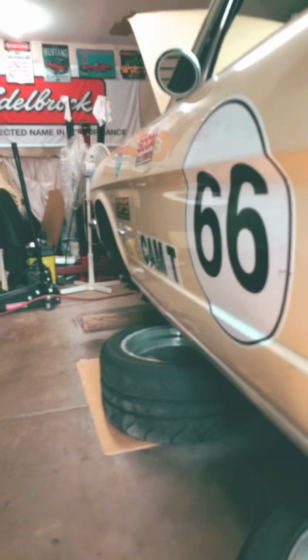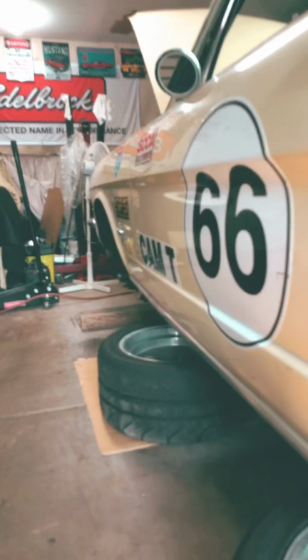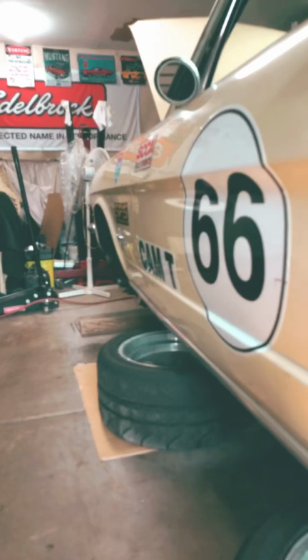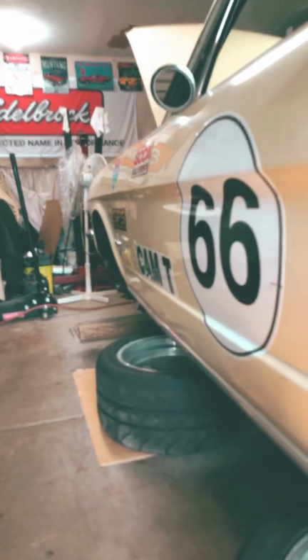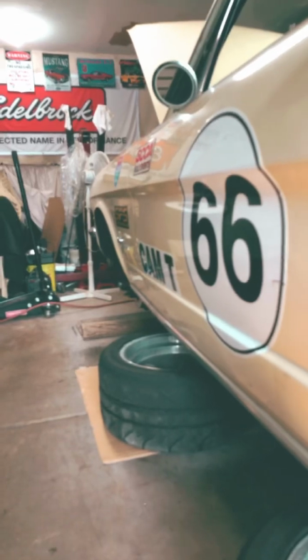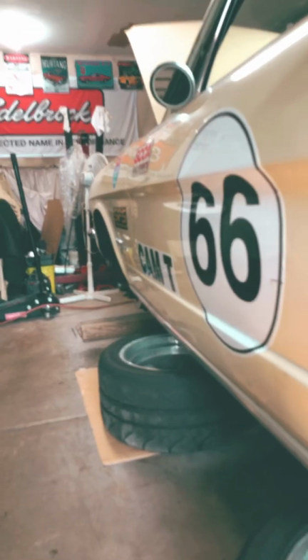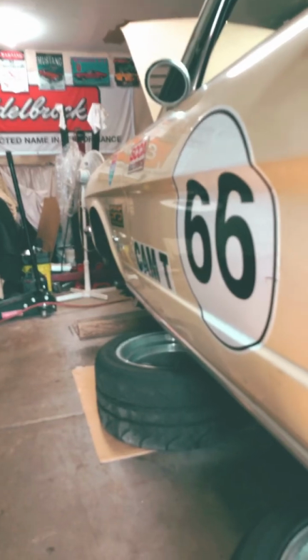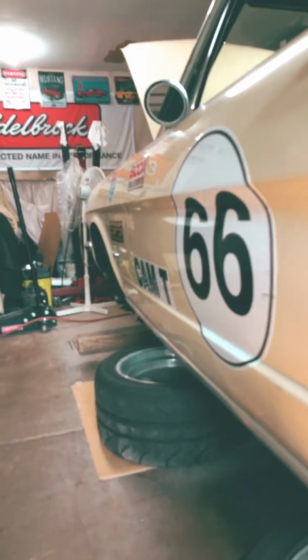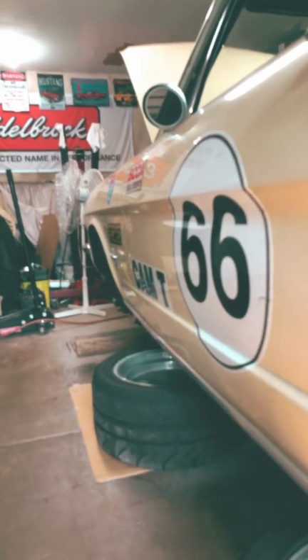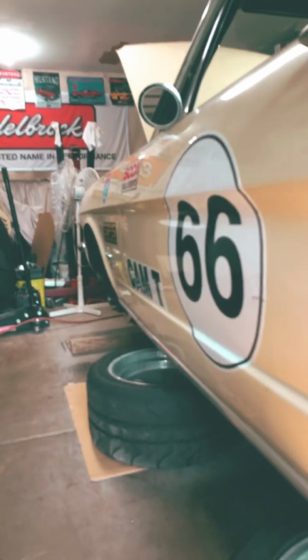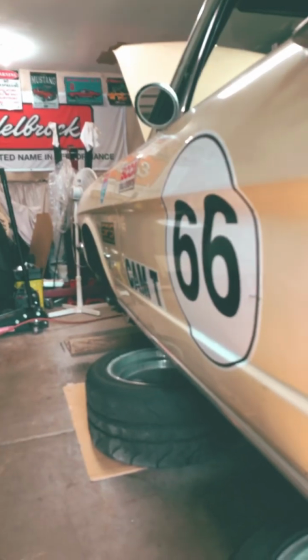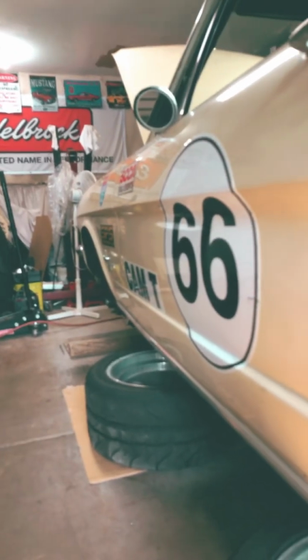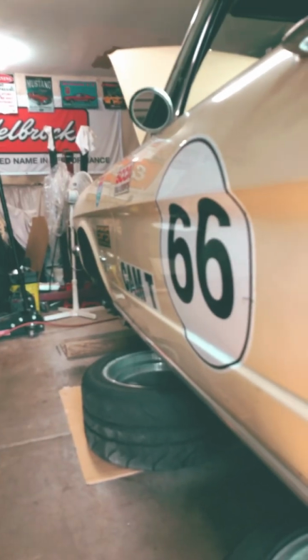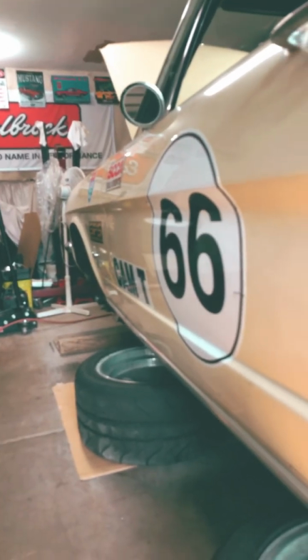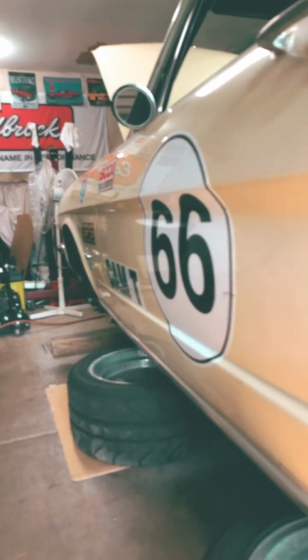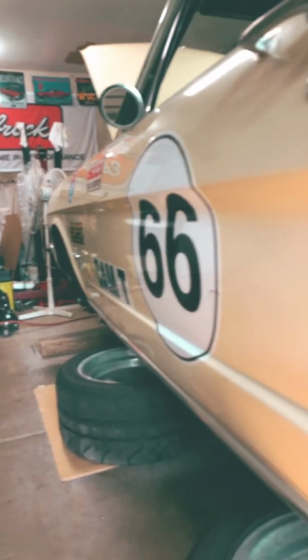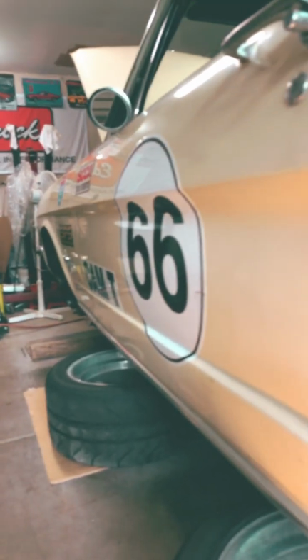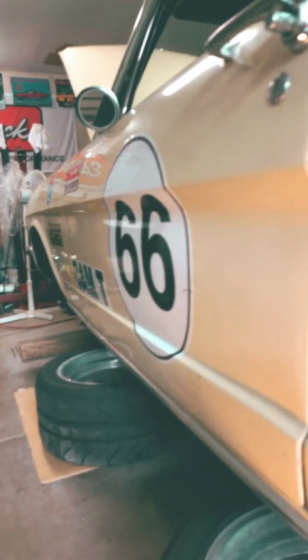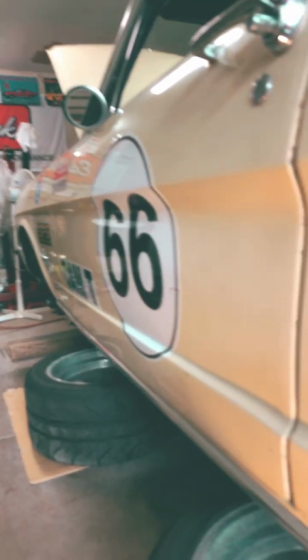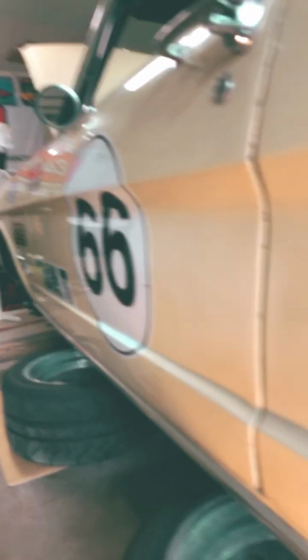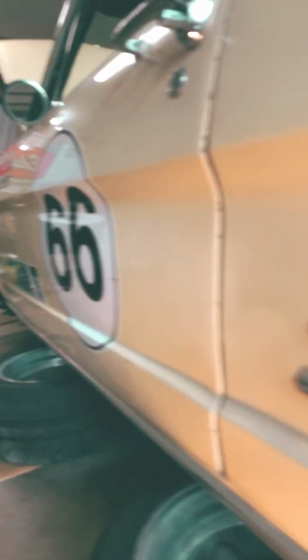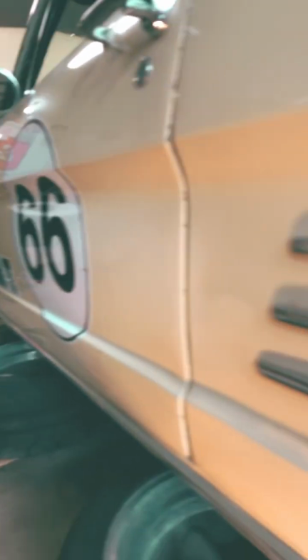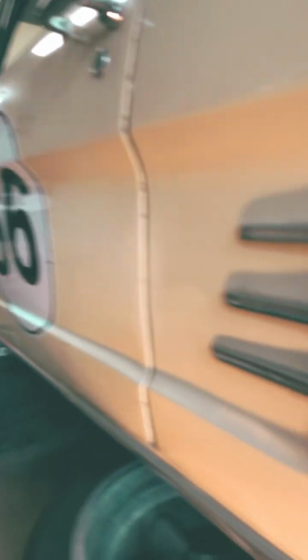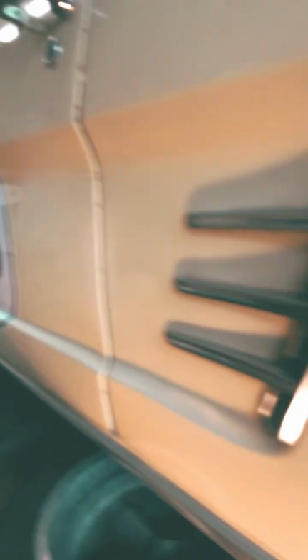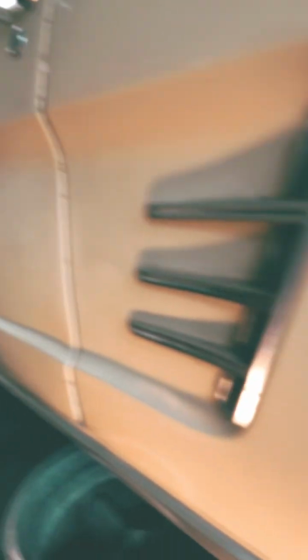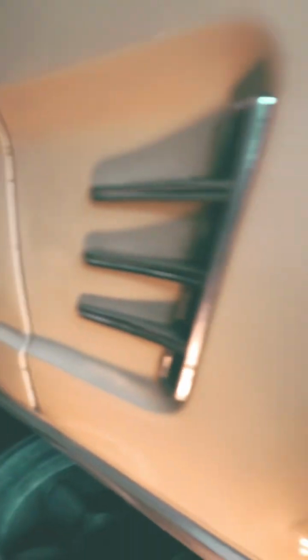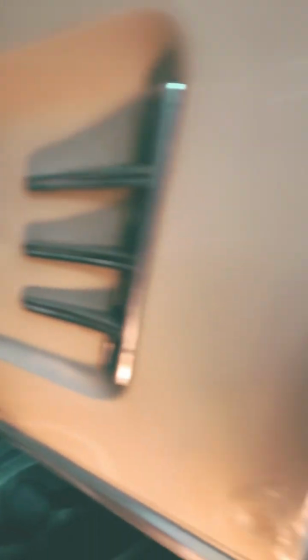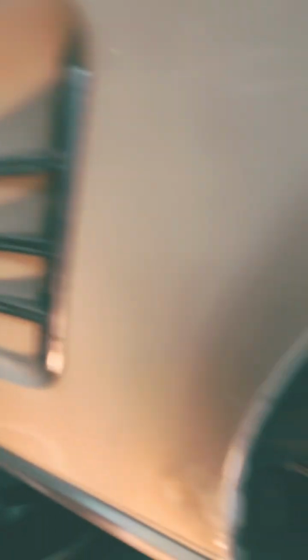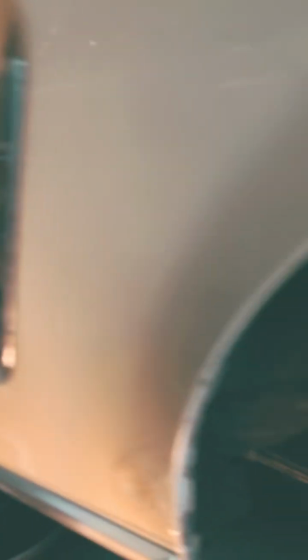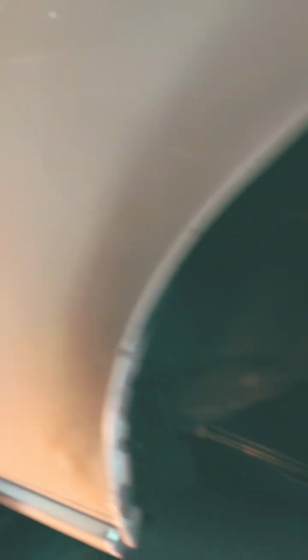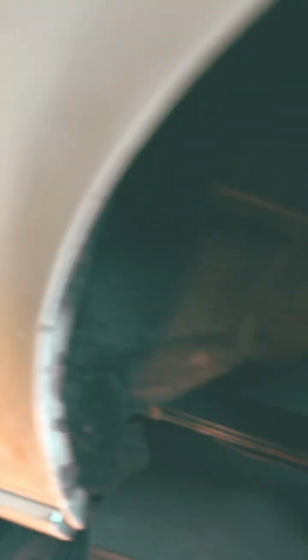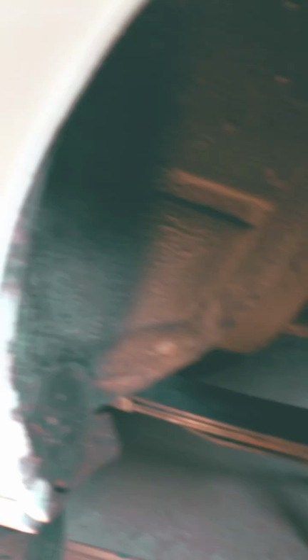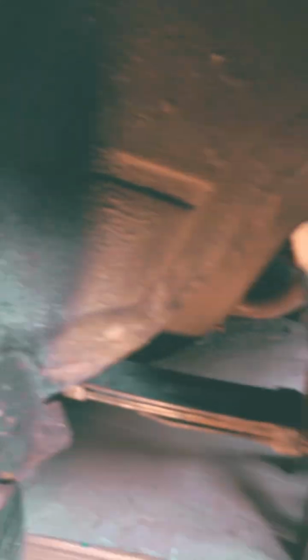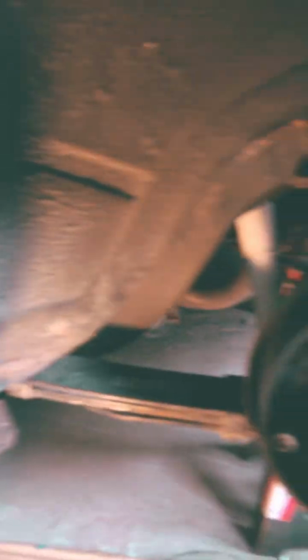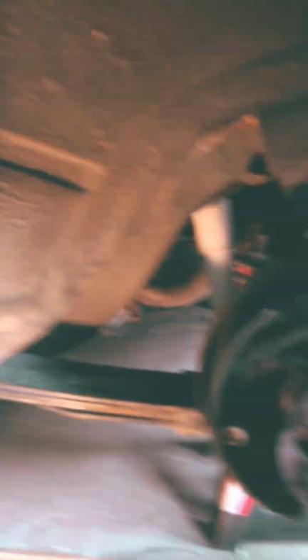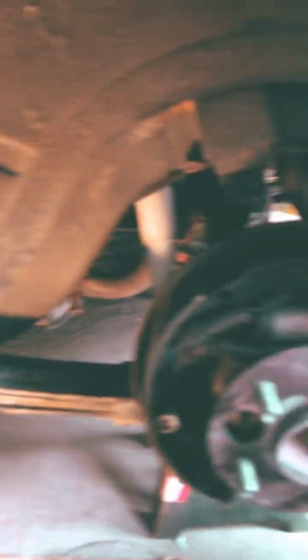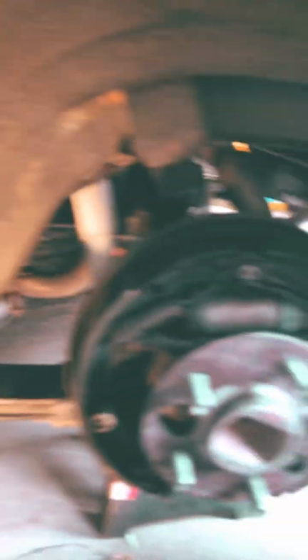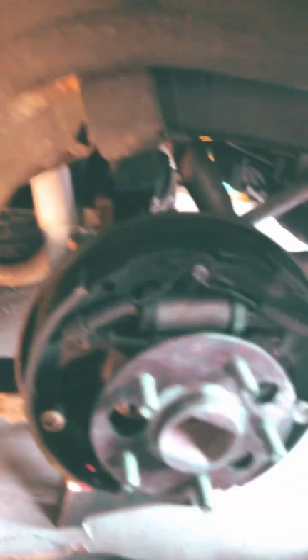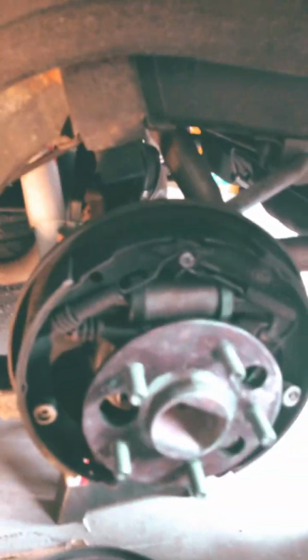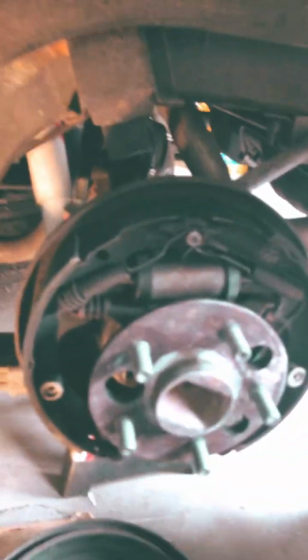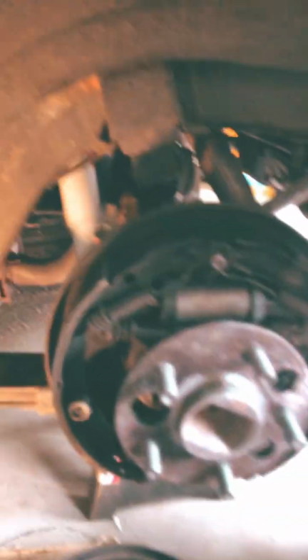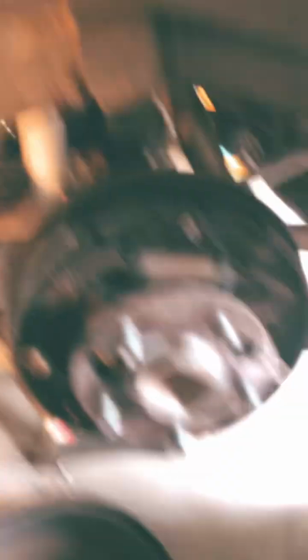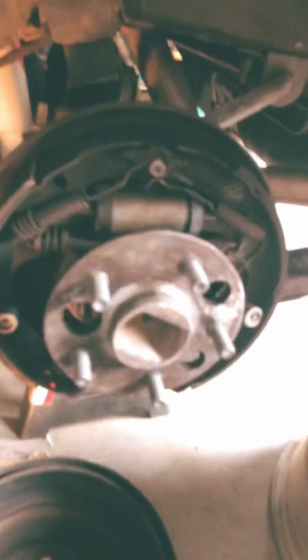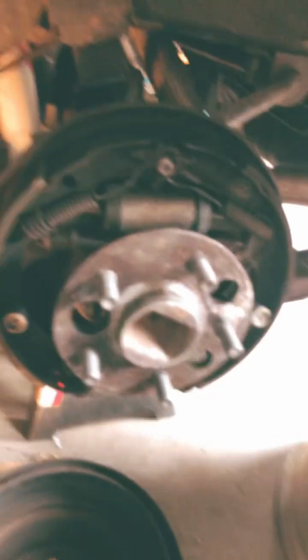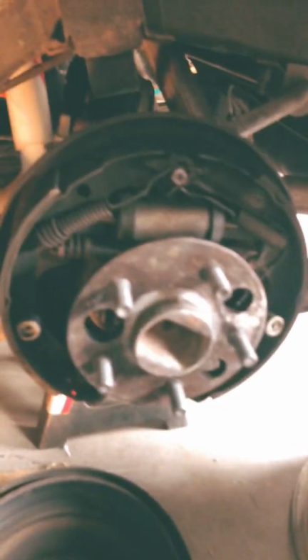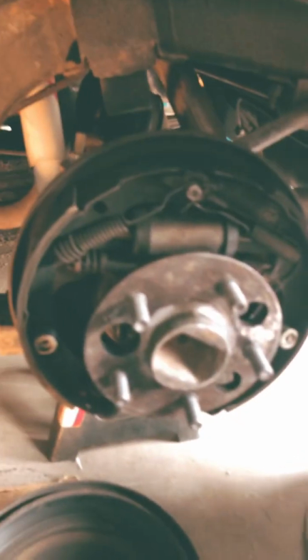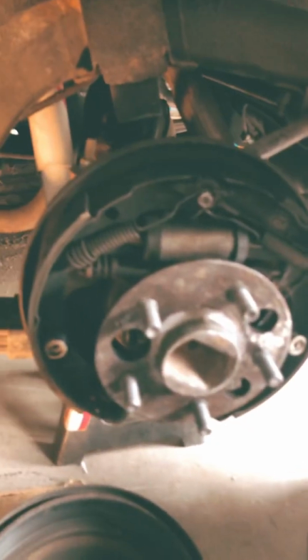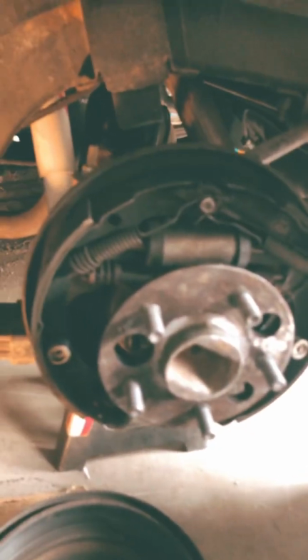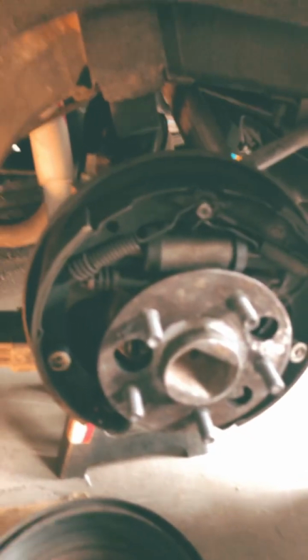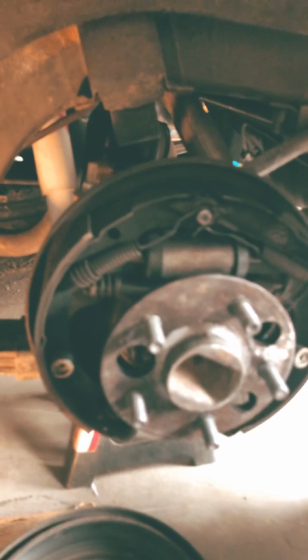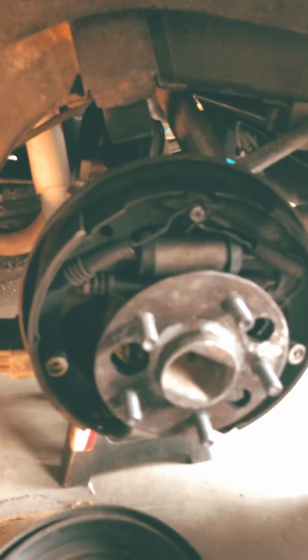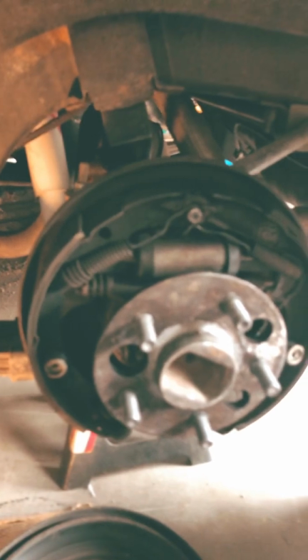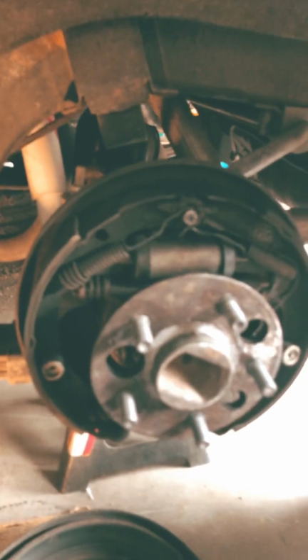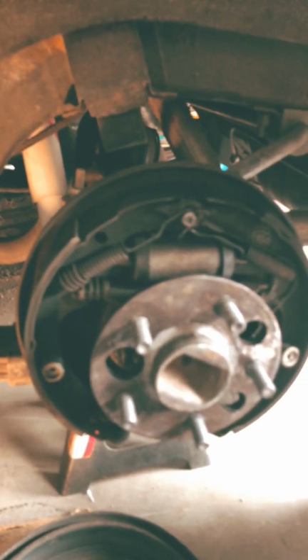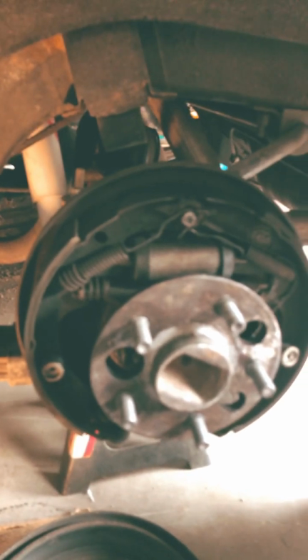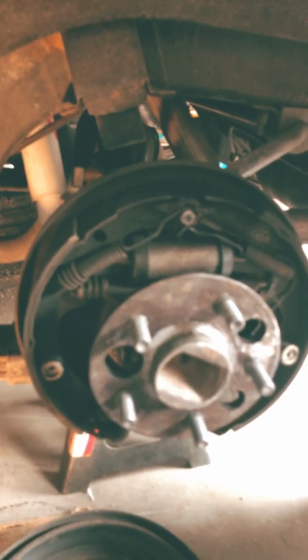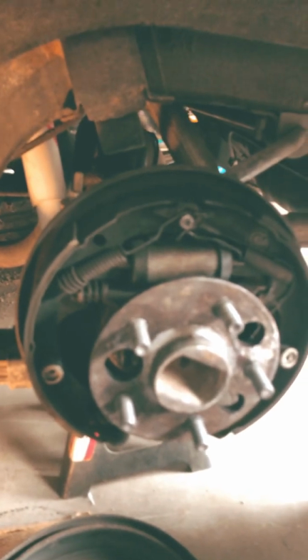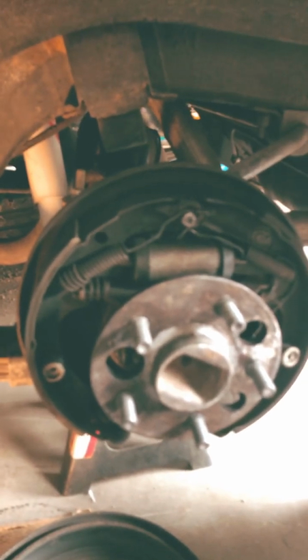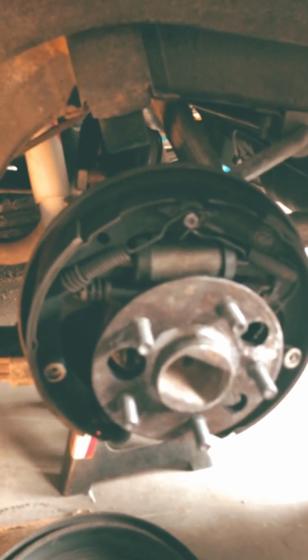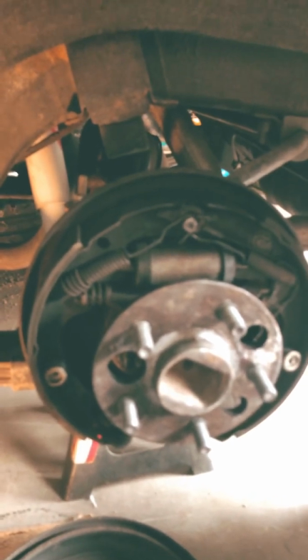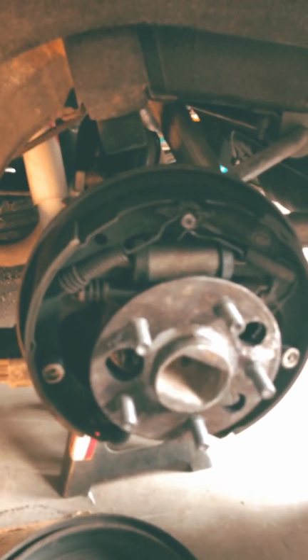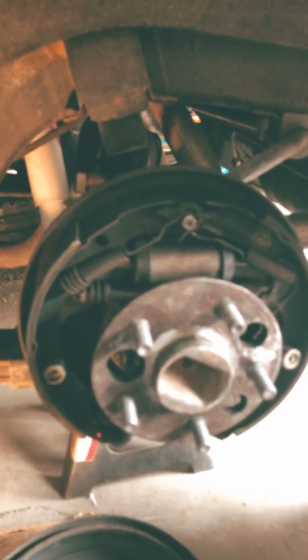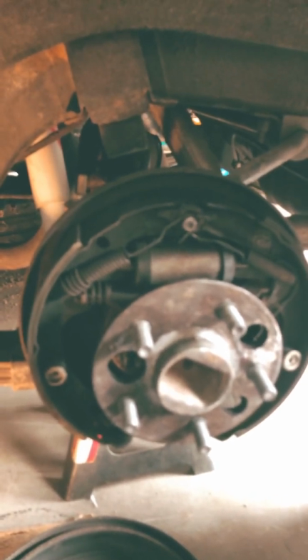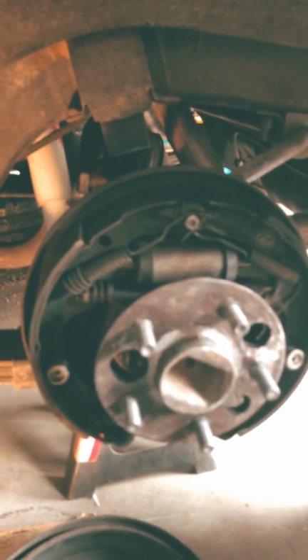Hey, it's Walter from Blue Grit Garage, getting the '66 going for the No Name Nationals on September 19th, 20th, and 21st.